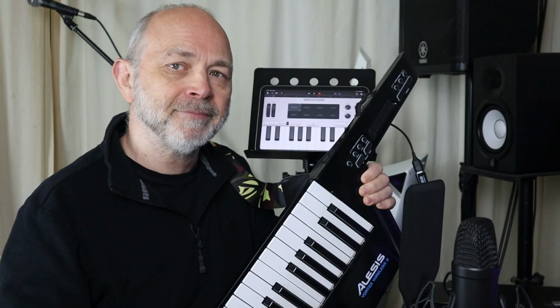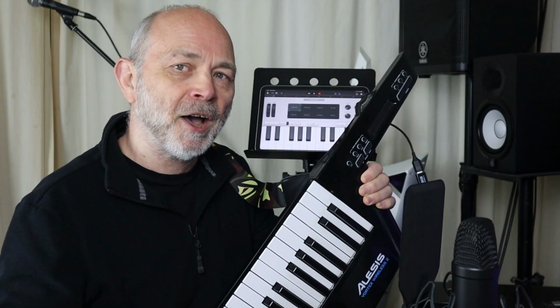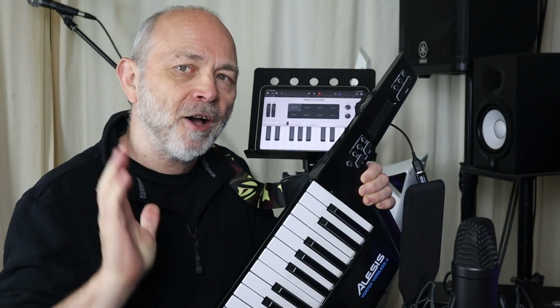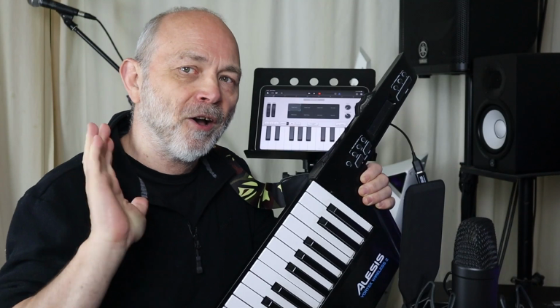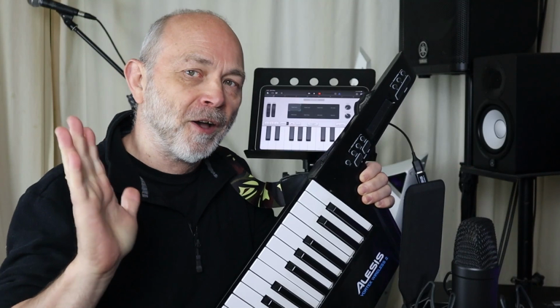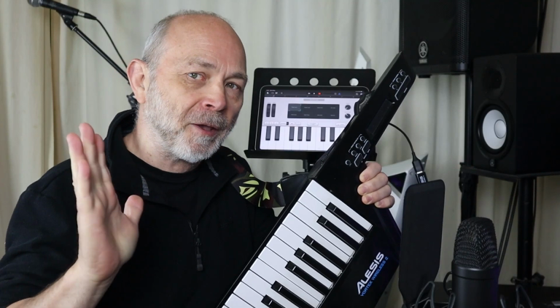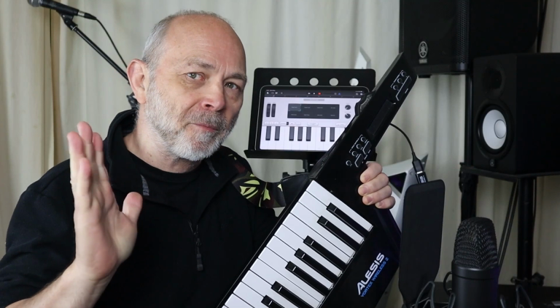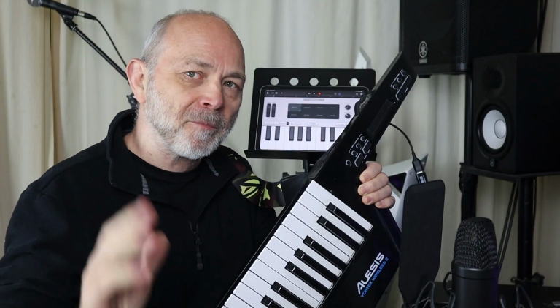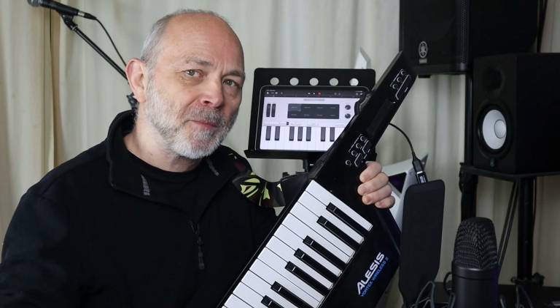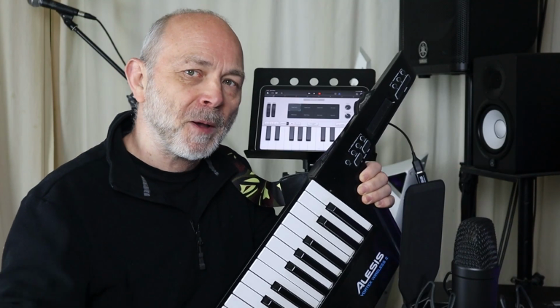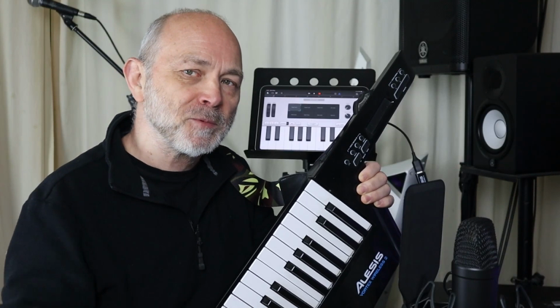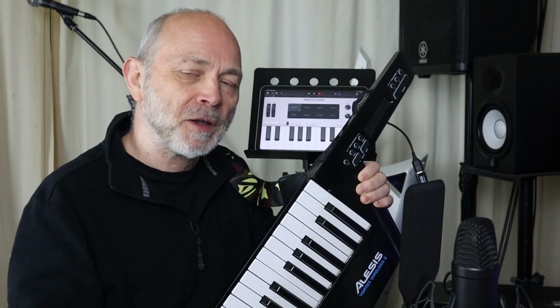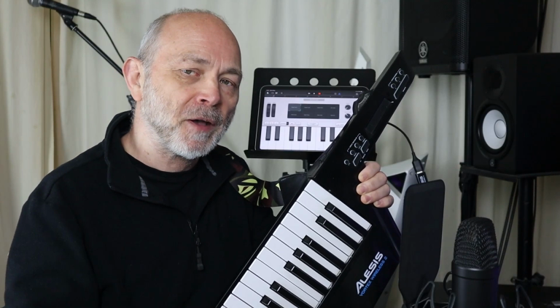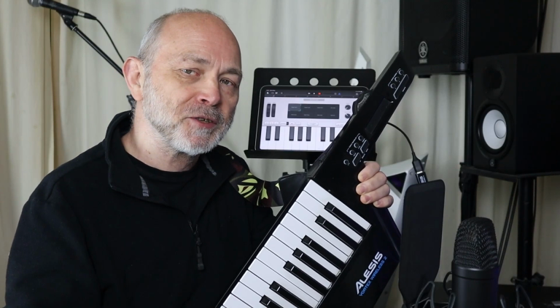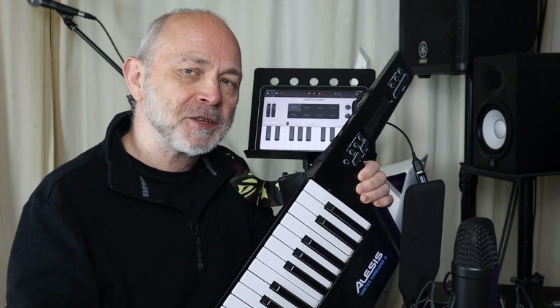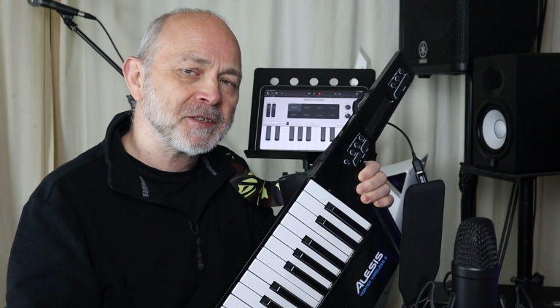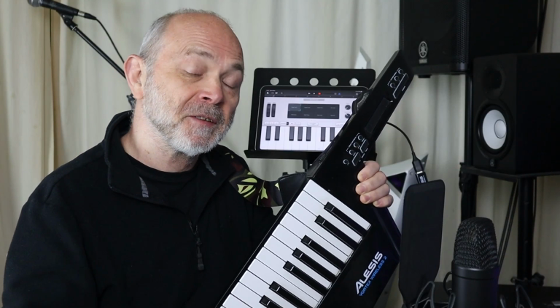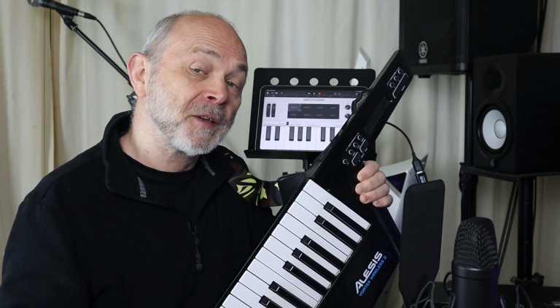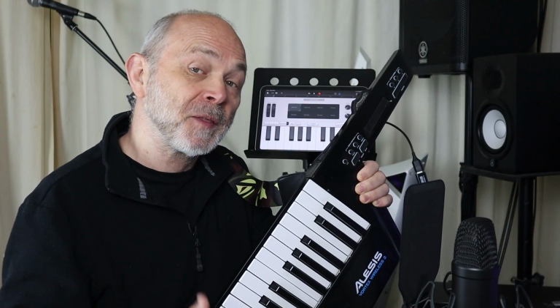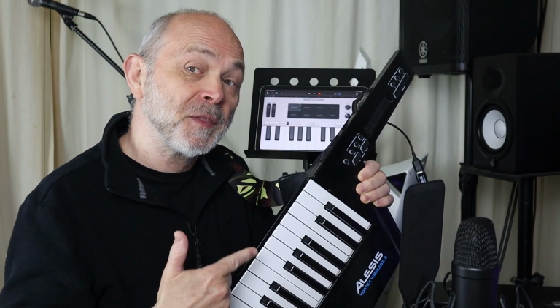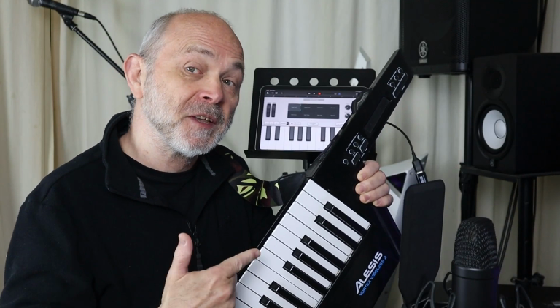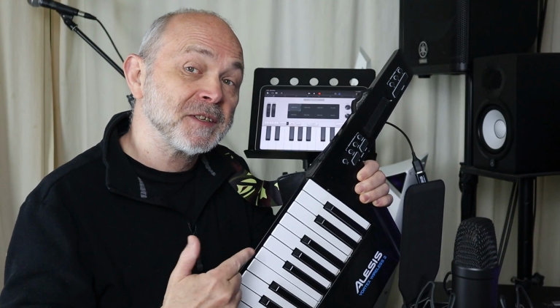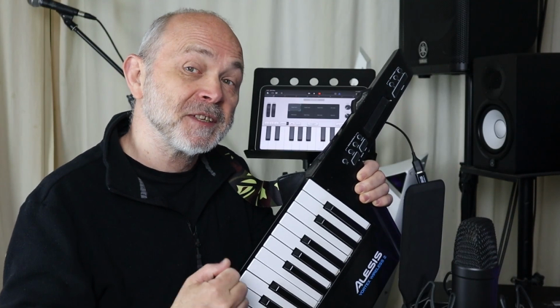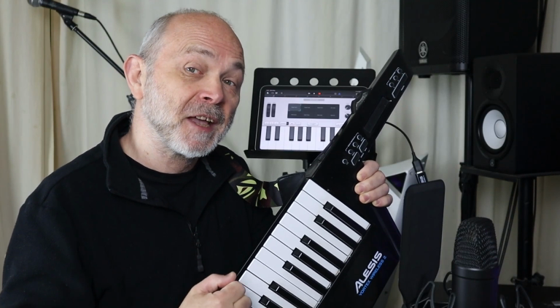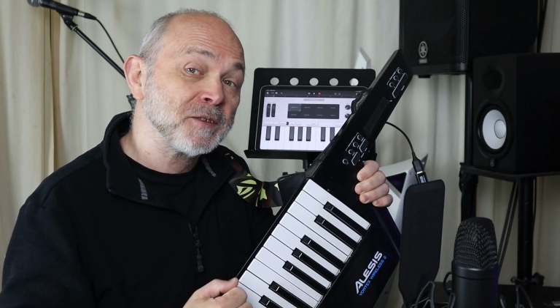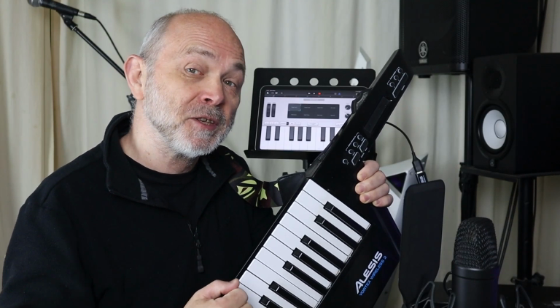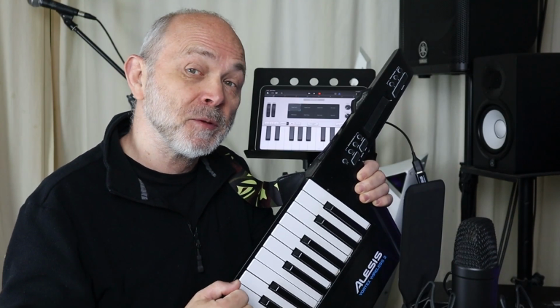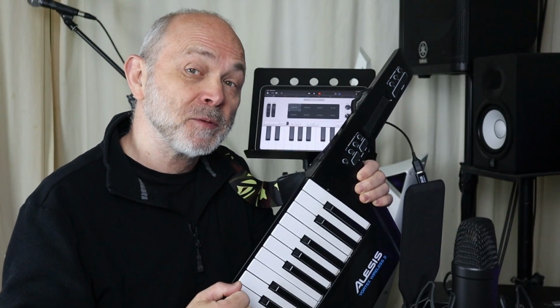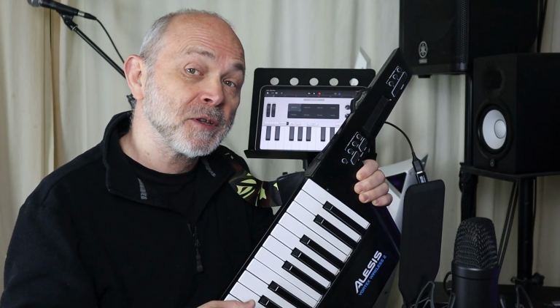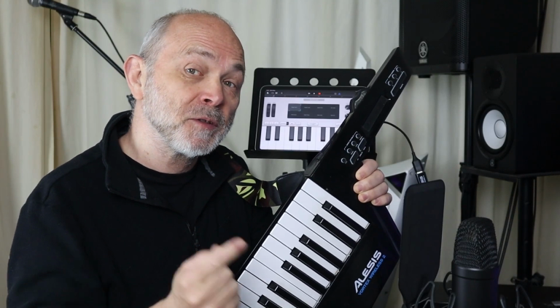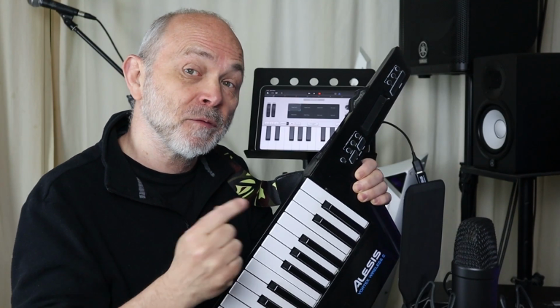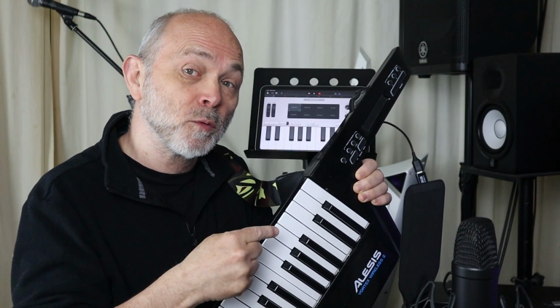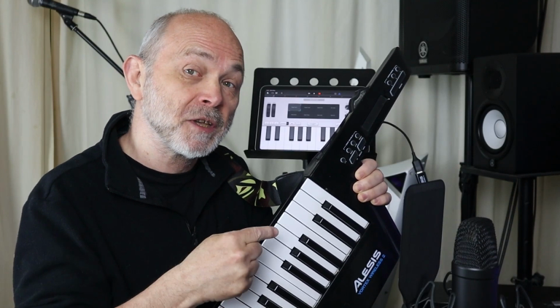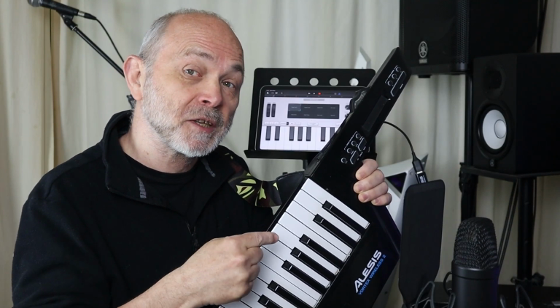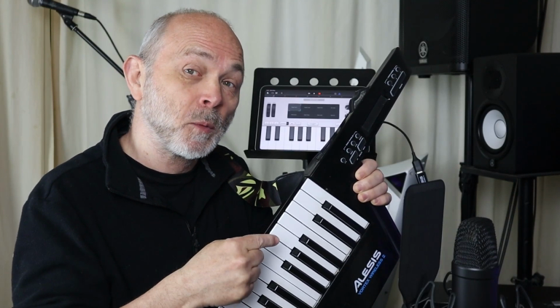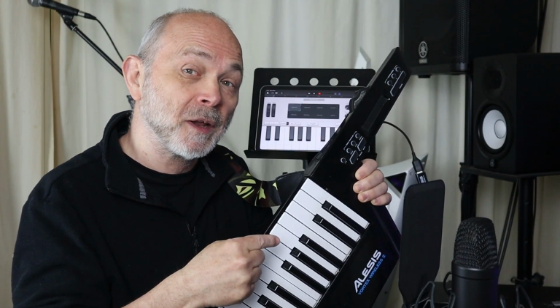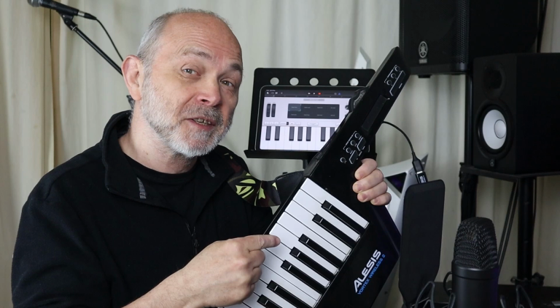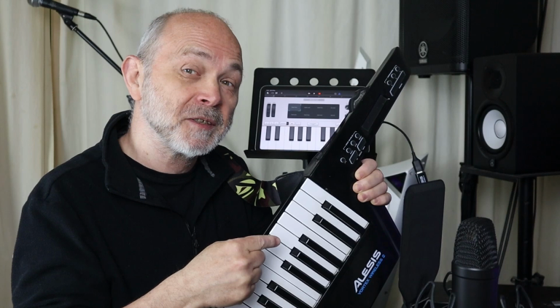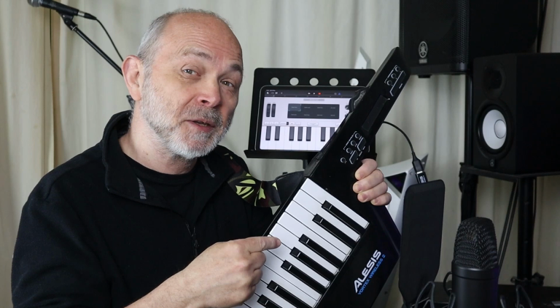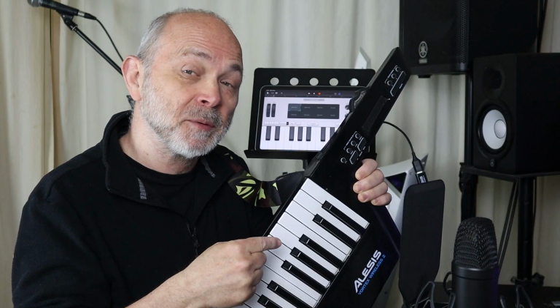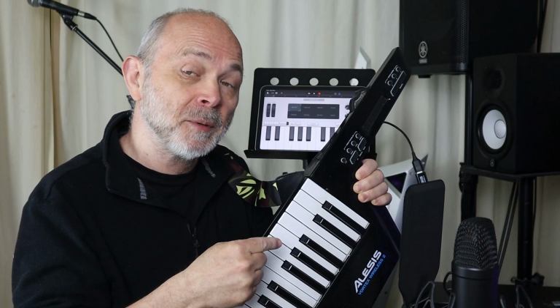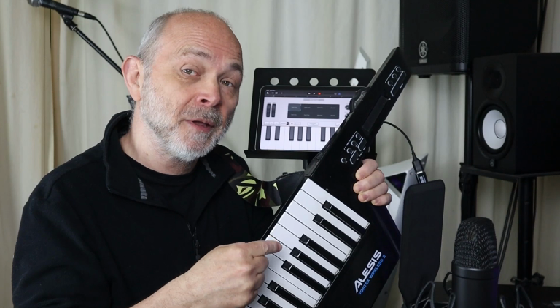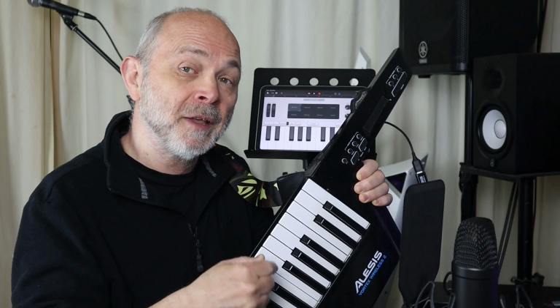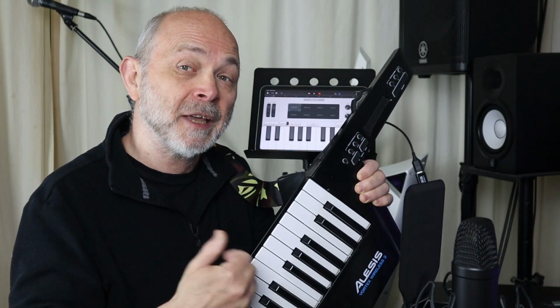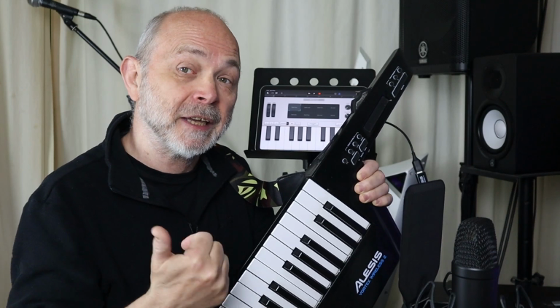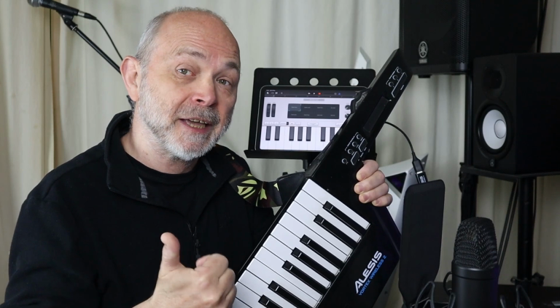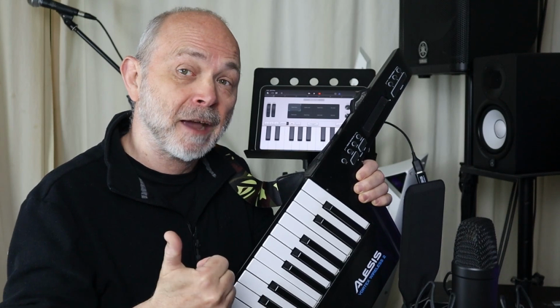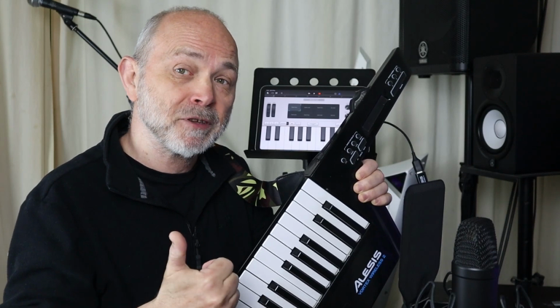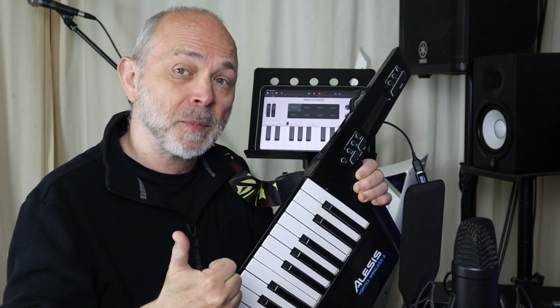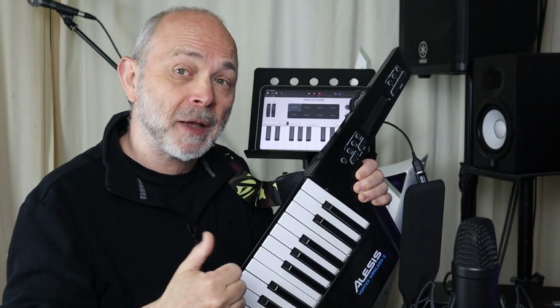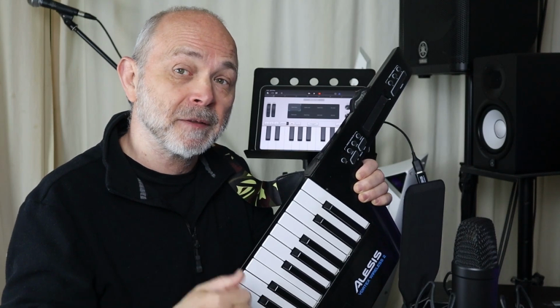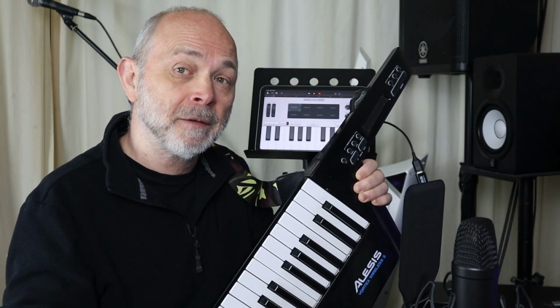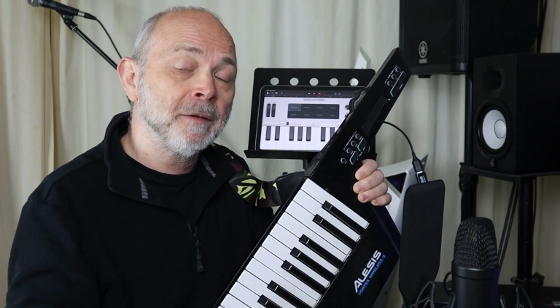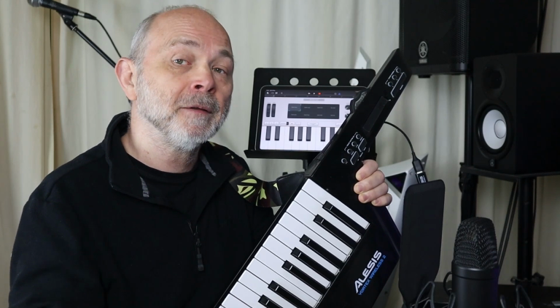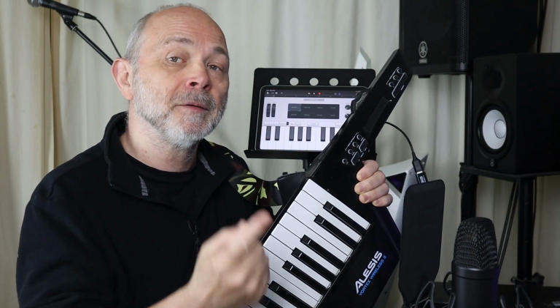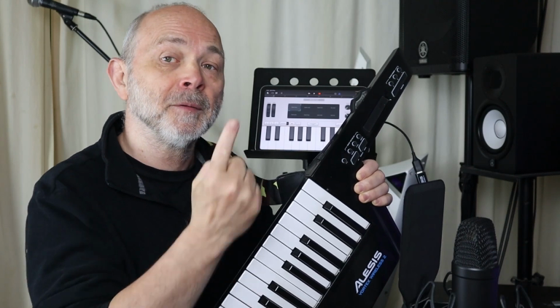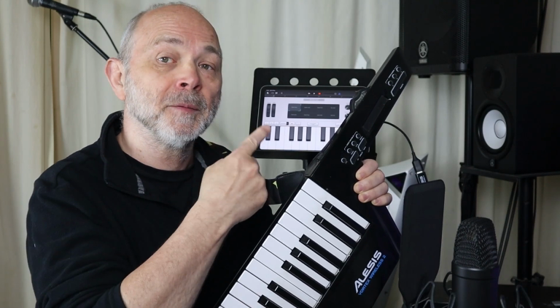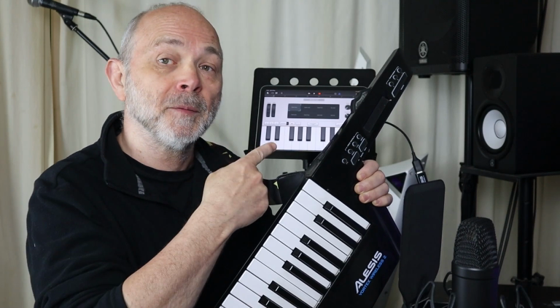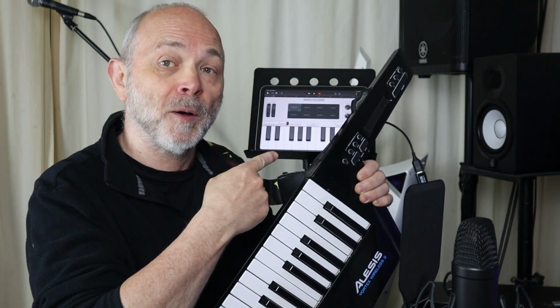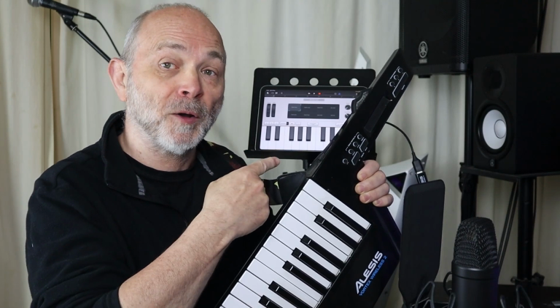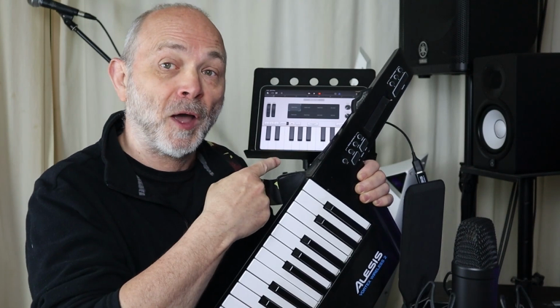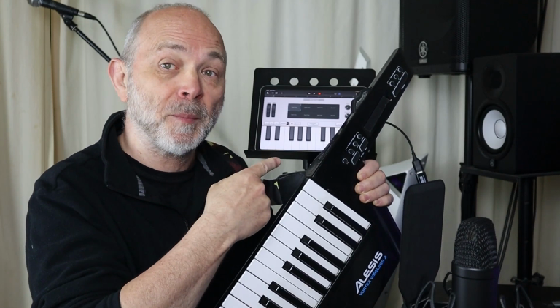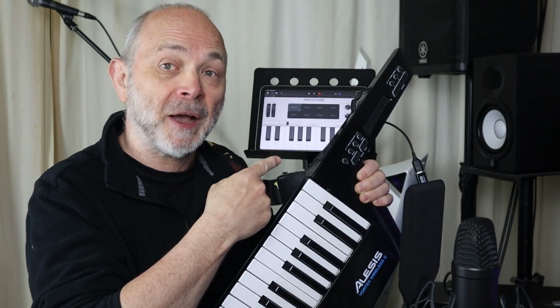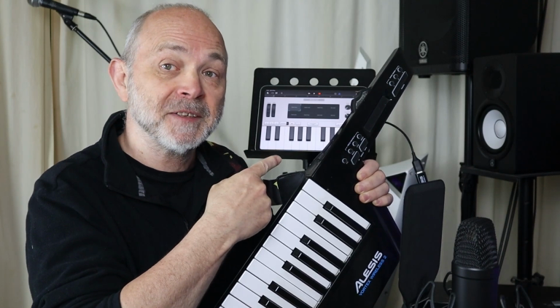Hi, I'm Chubb Hutchings and this is how to use the Vortex Wireless 2 in GarageBand on iPad.